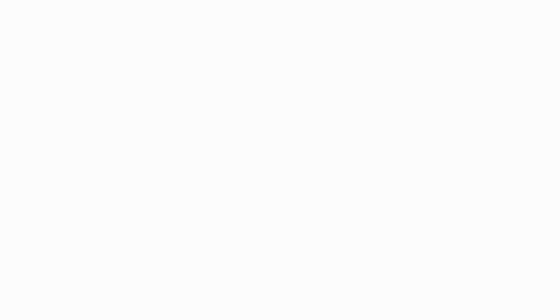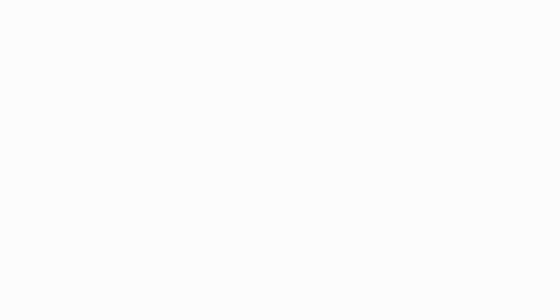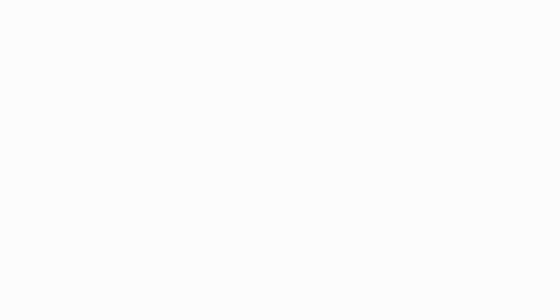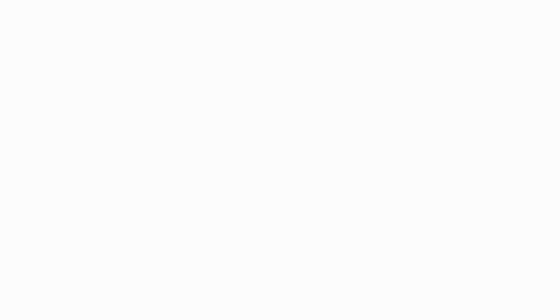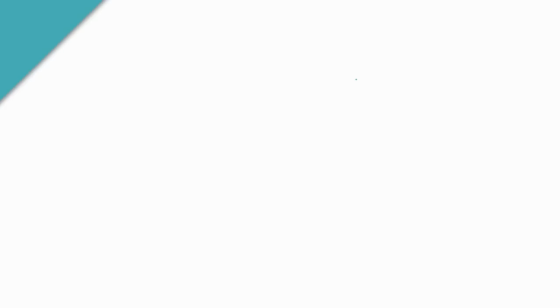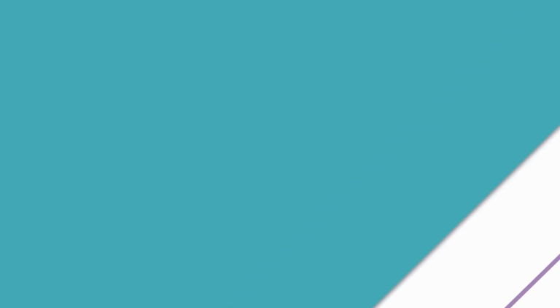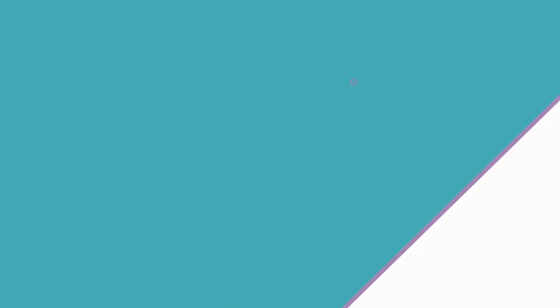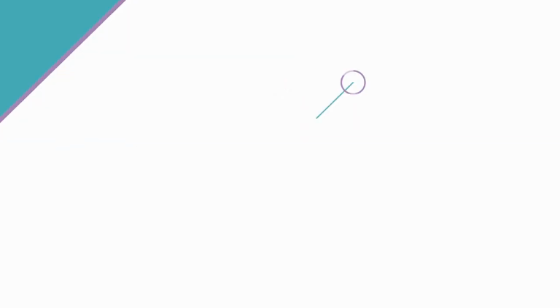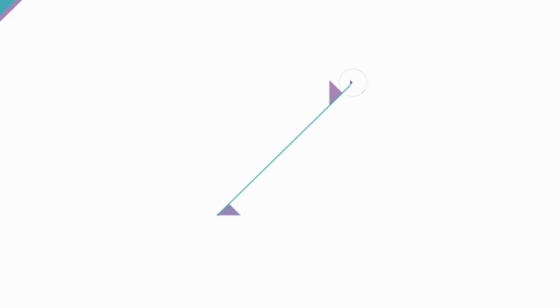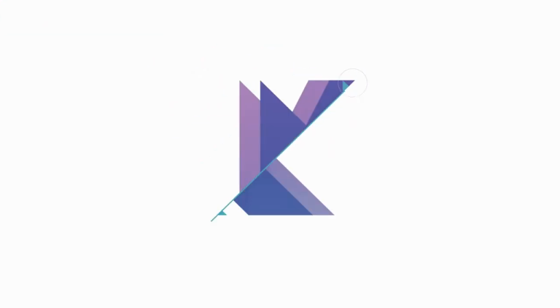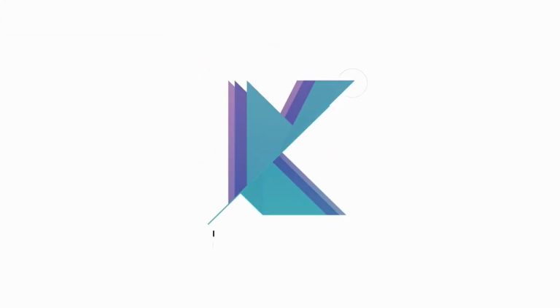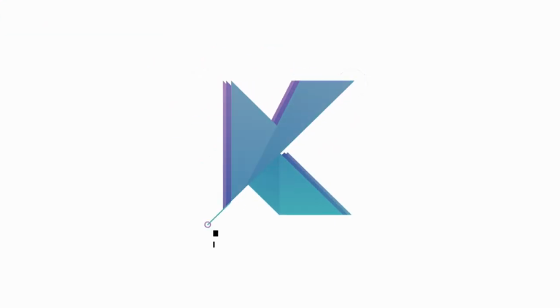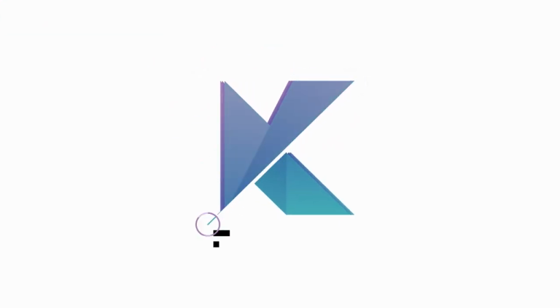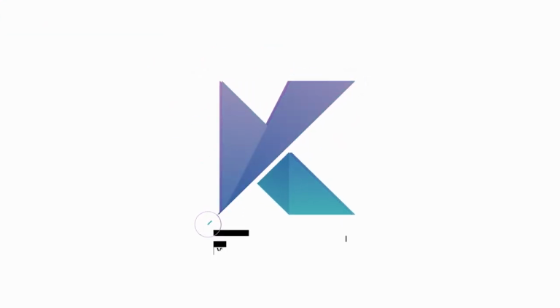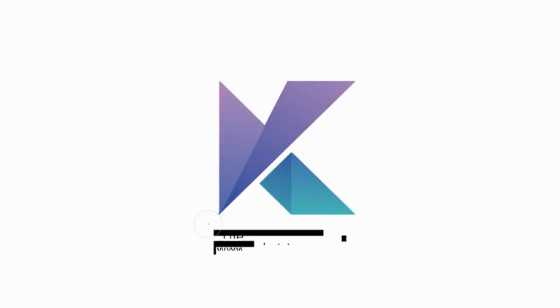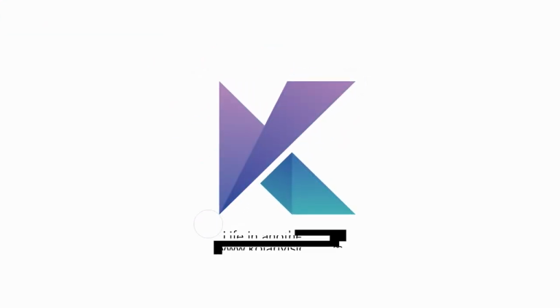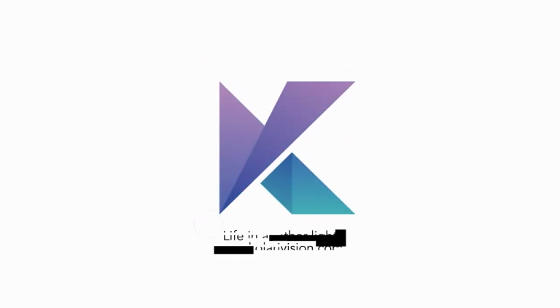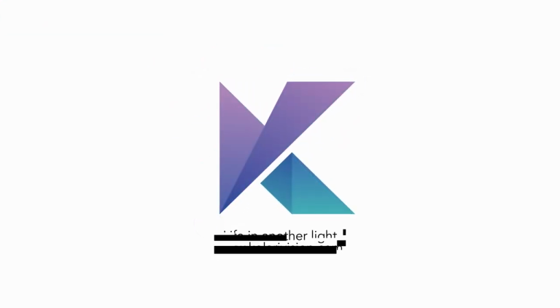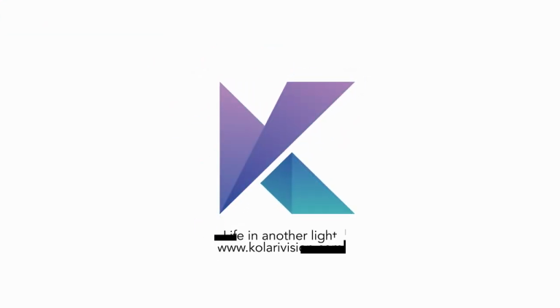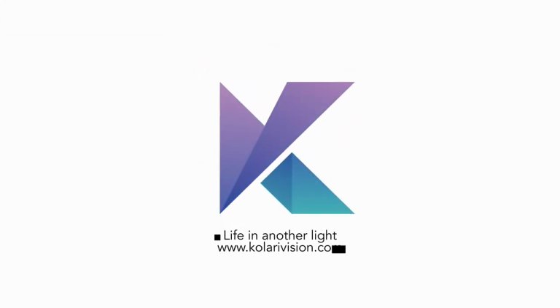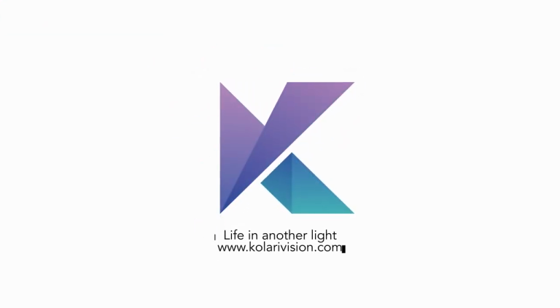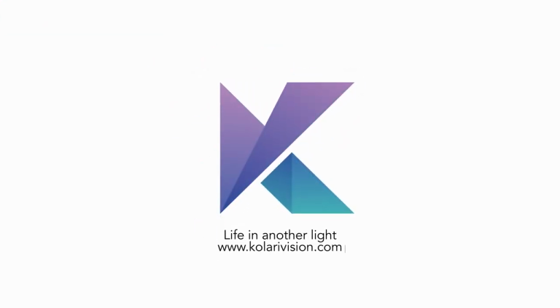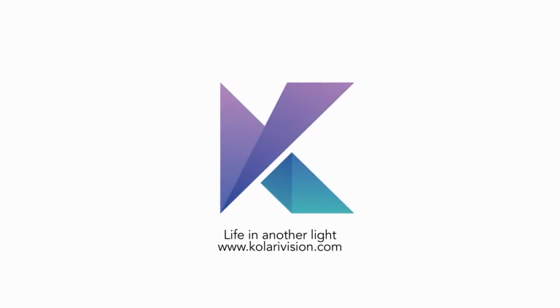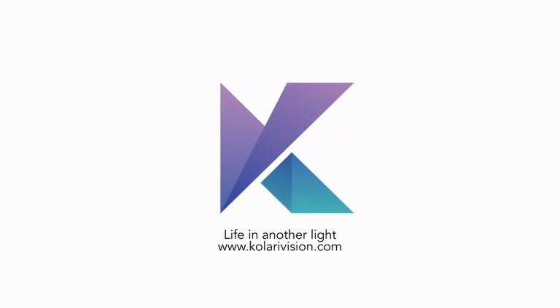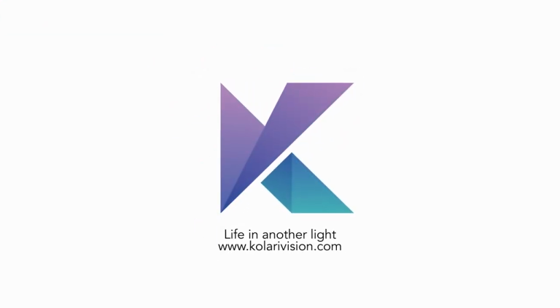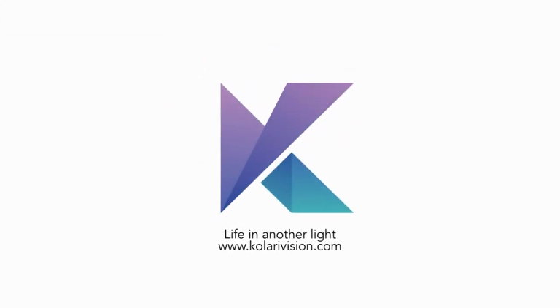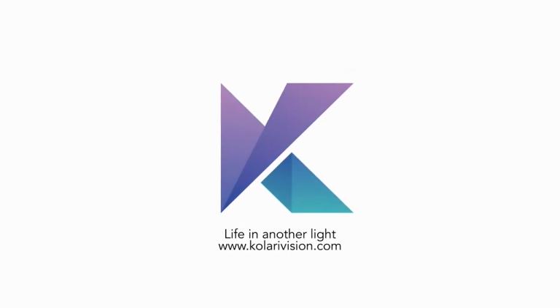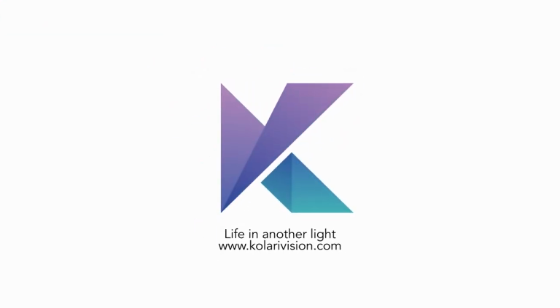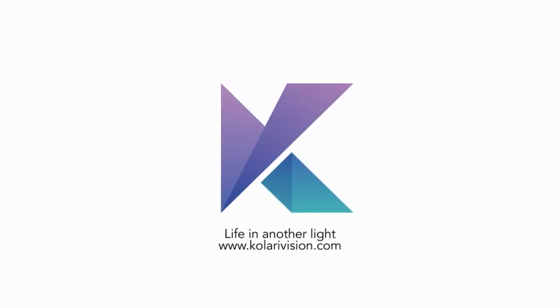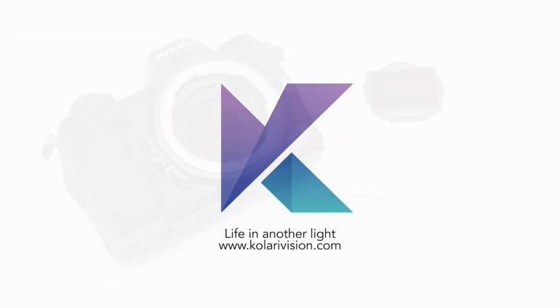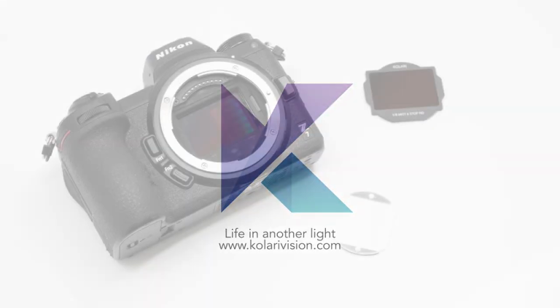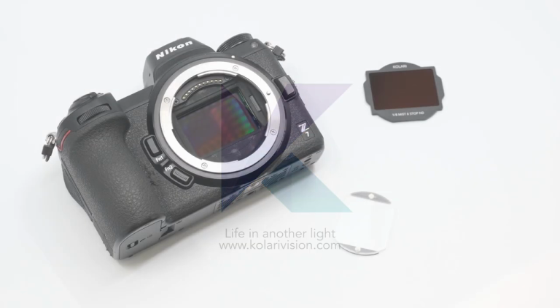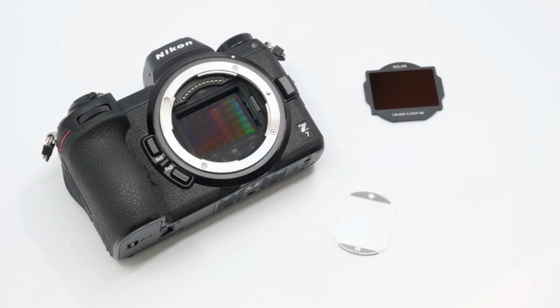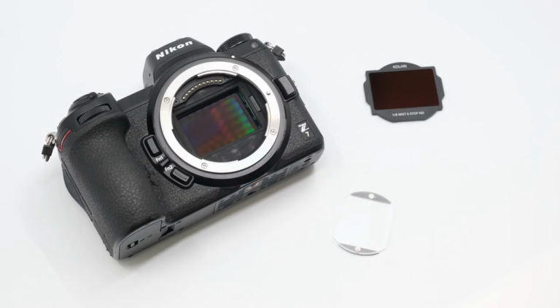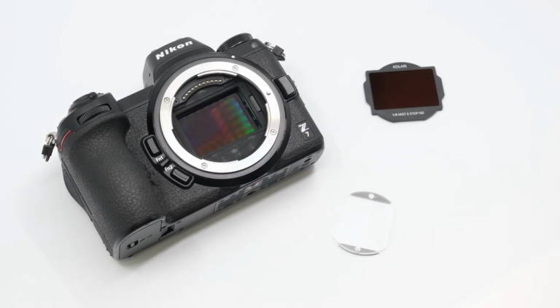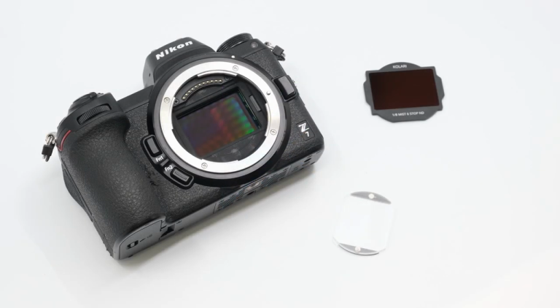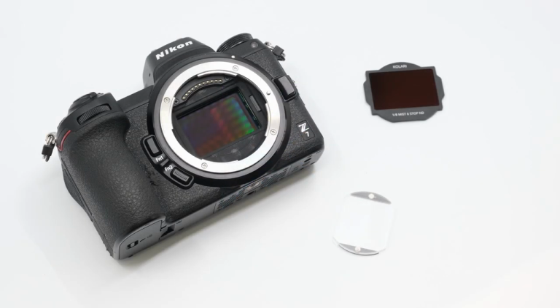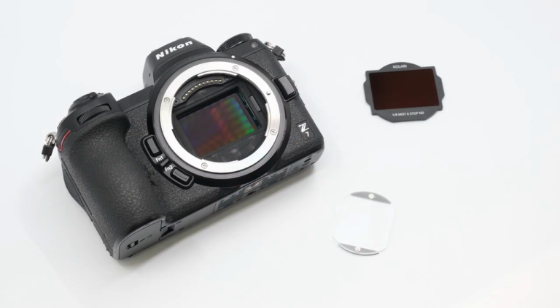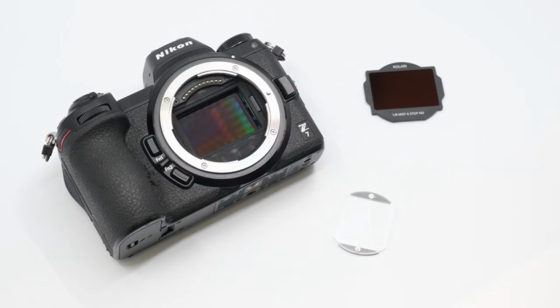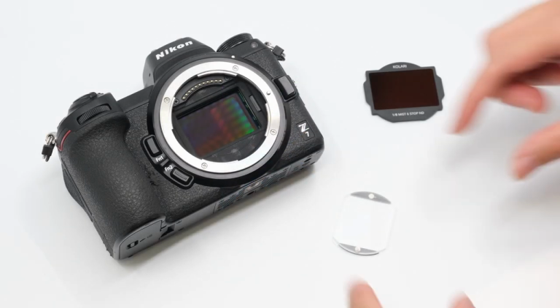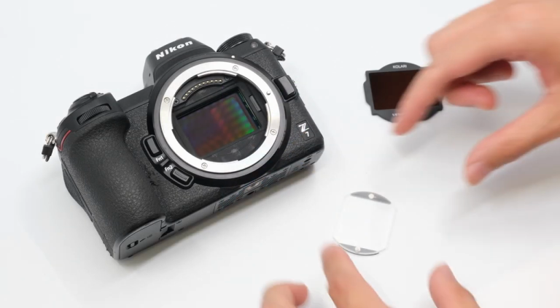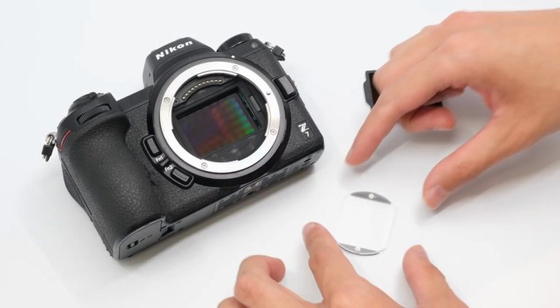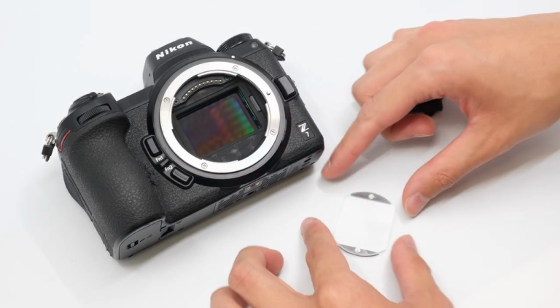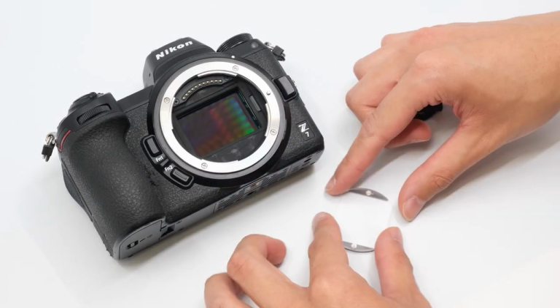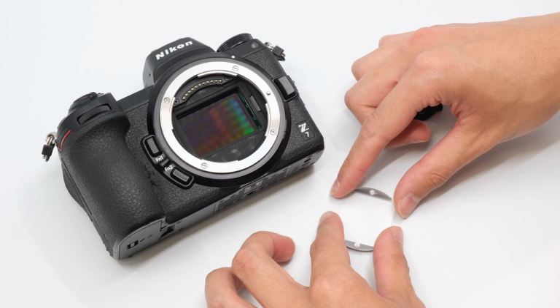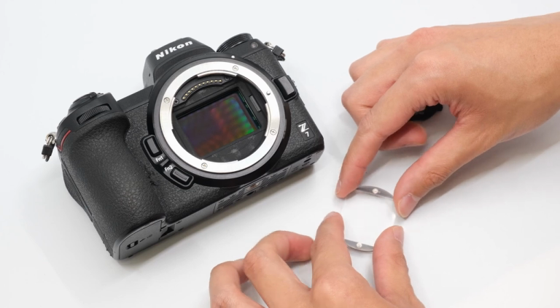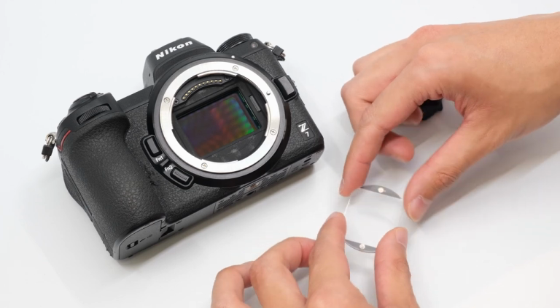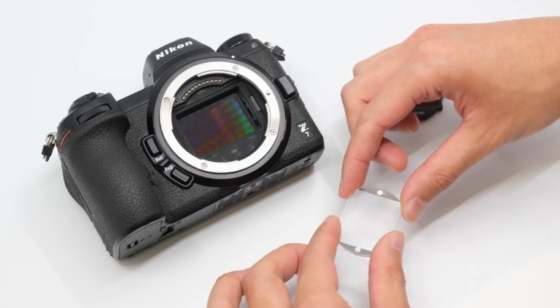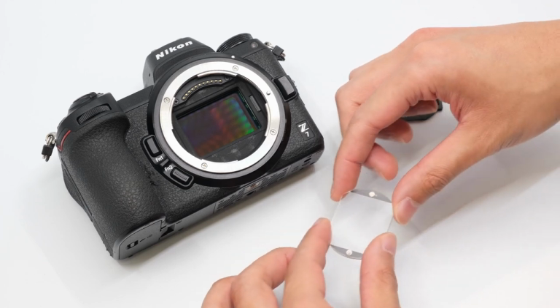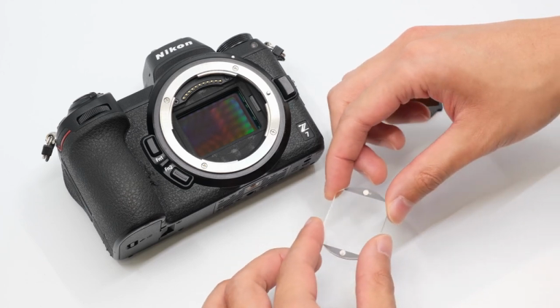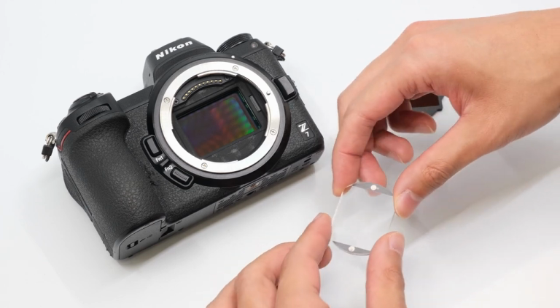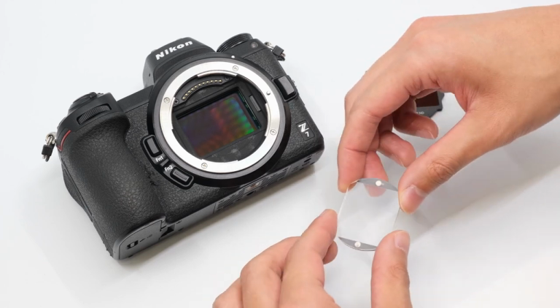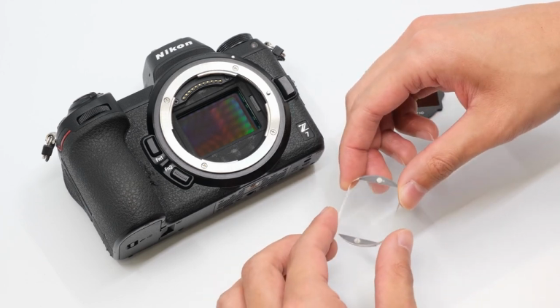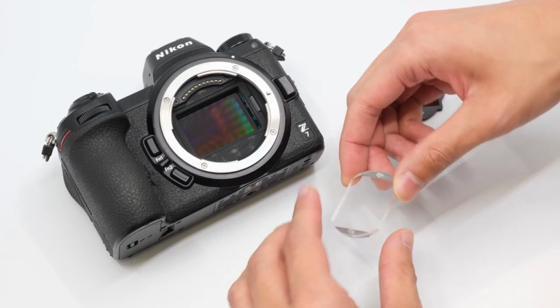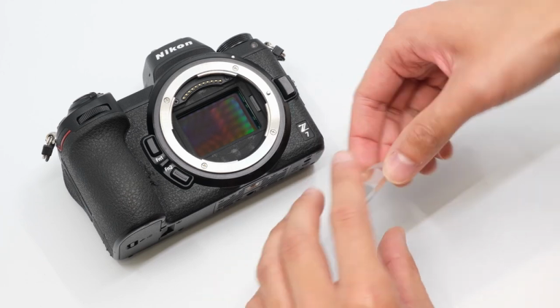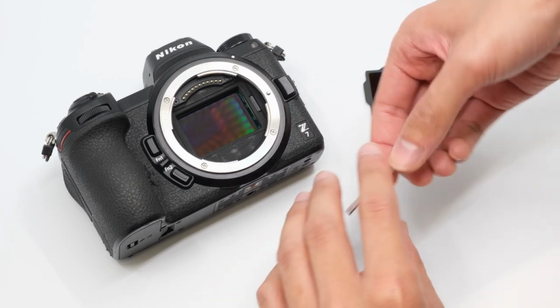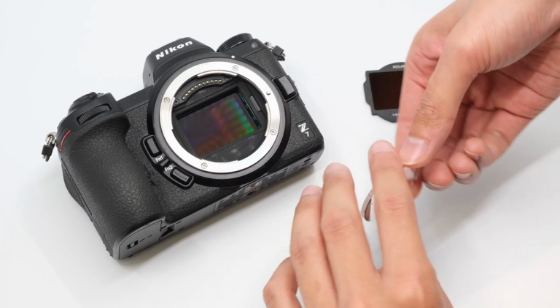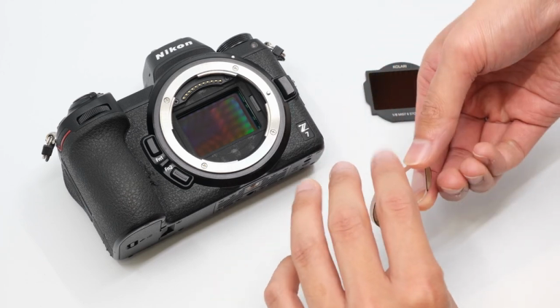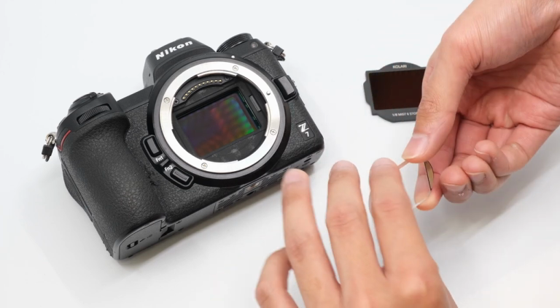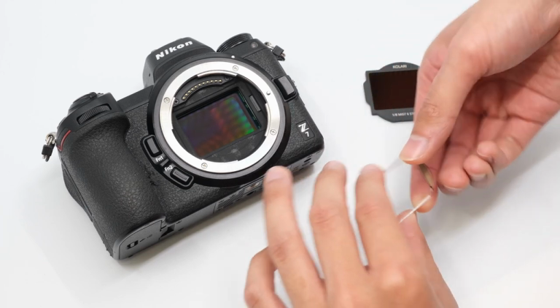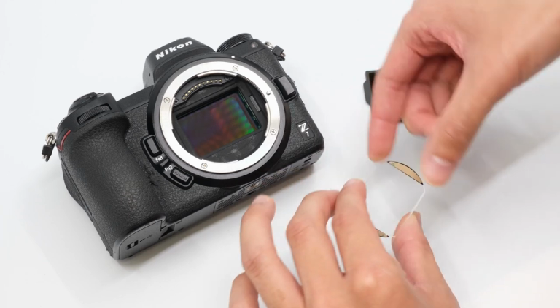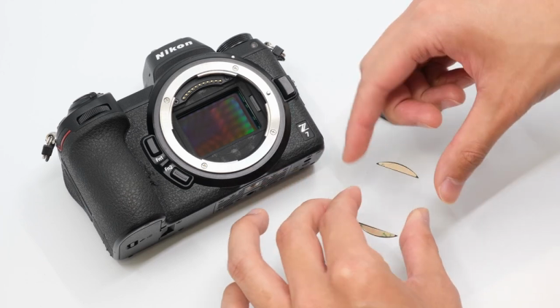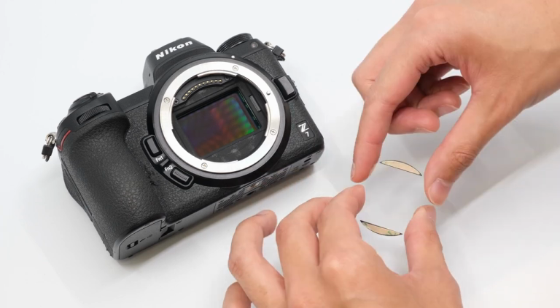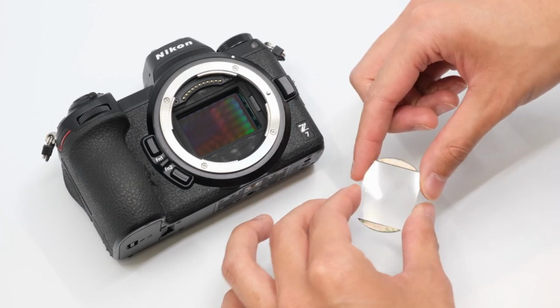In this video, we're going to demonstrate how to install our Kolari mag mount plate into your Nikon camera body to make it compatible with our magnetic clip and filters.